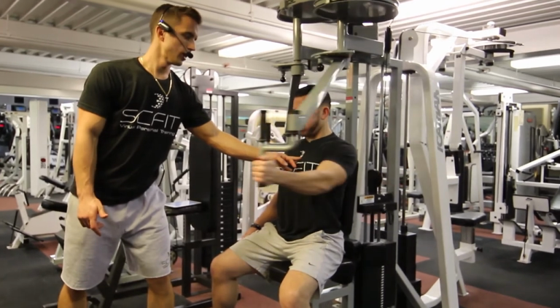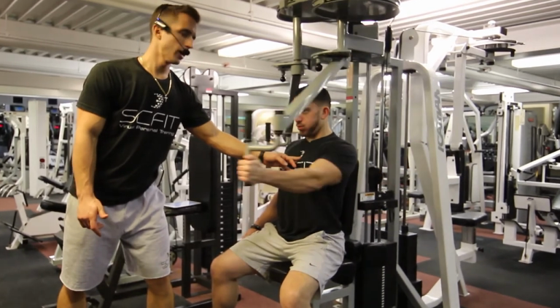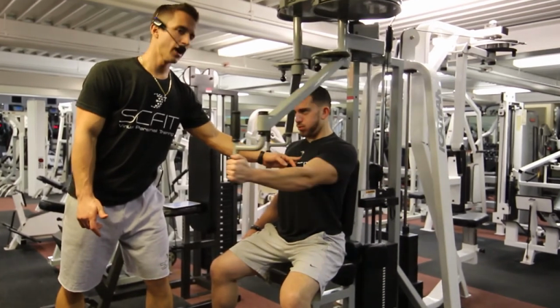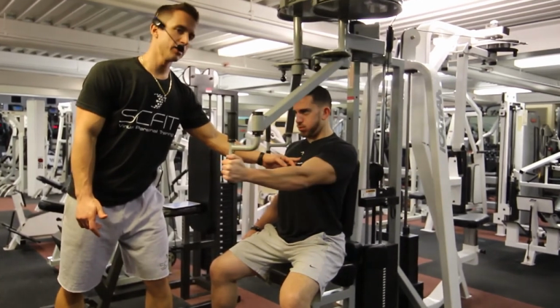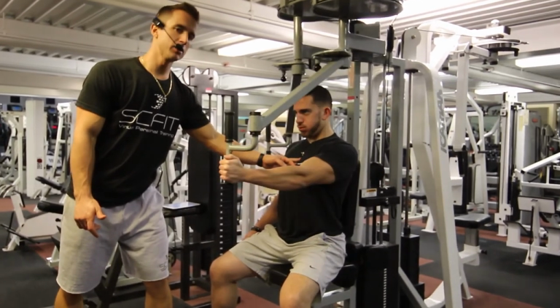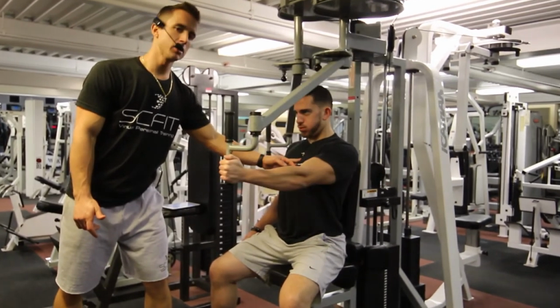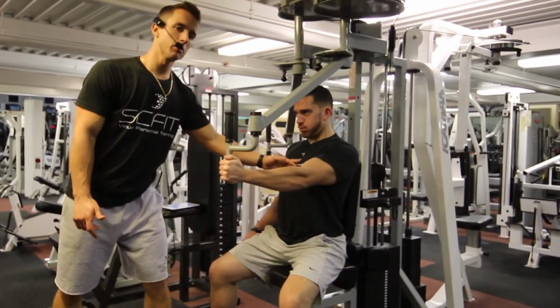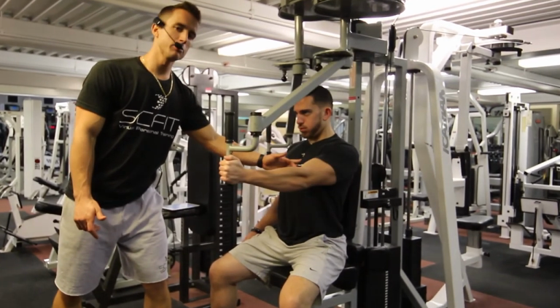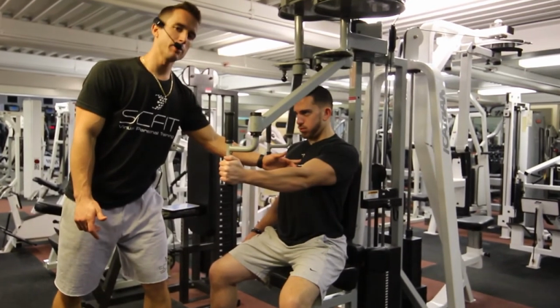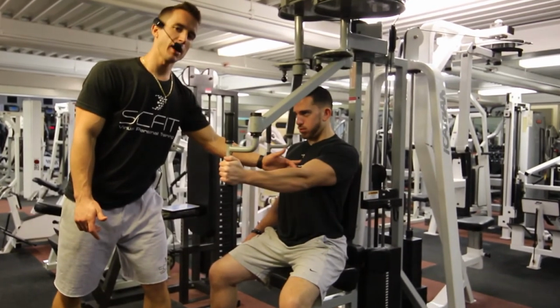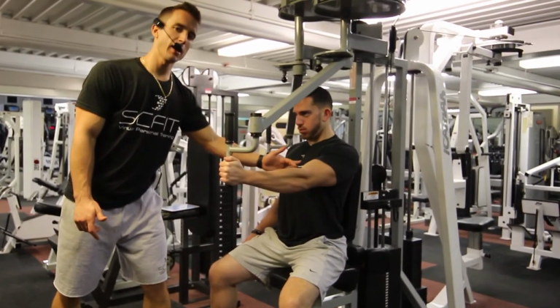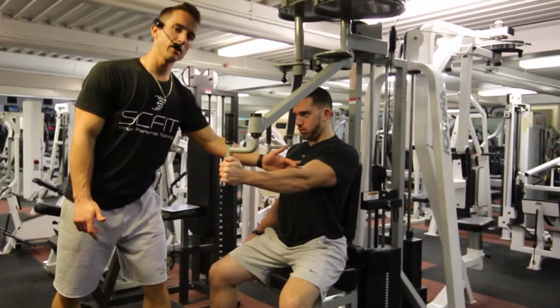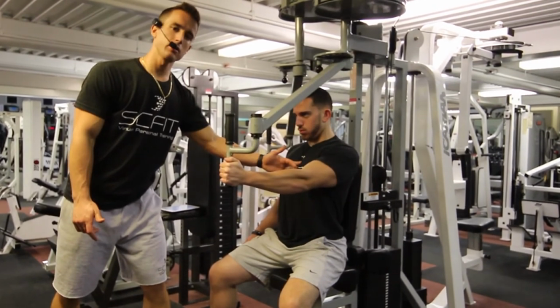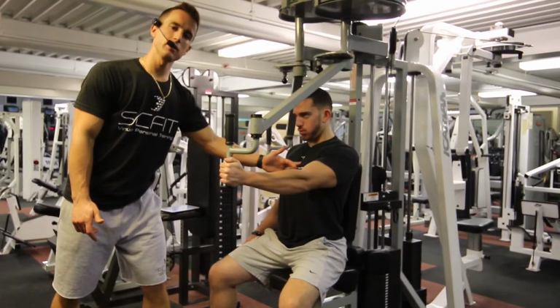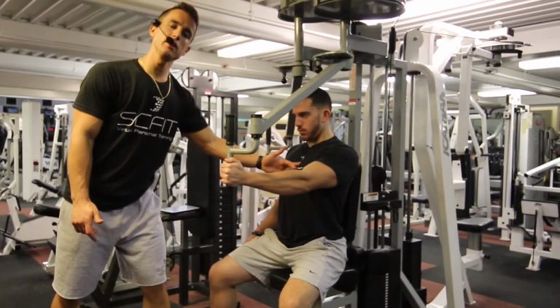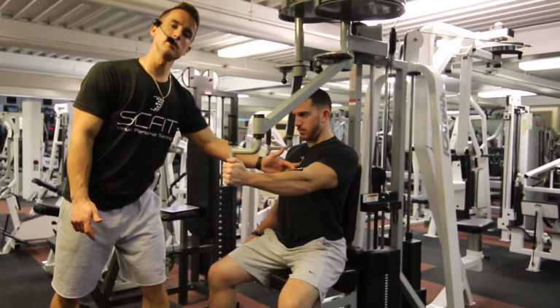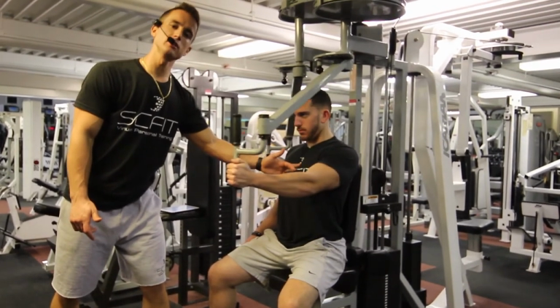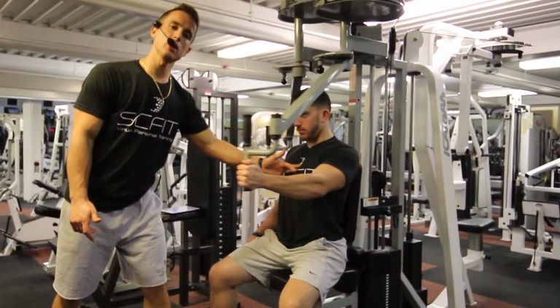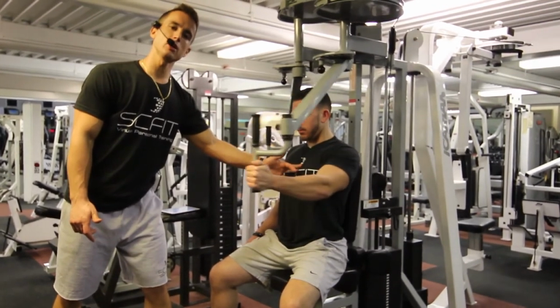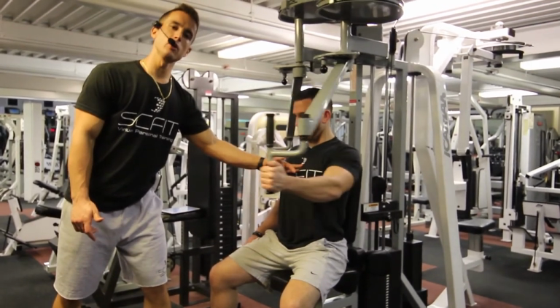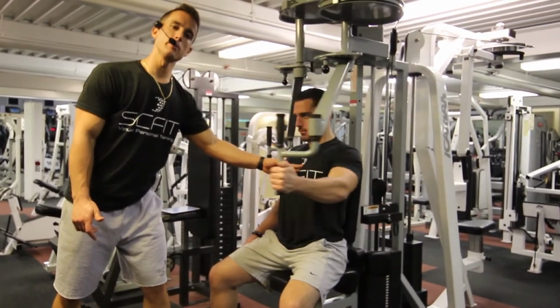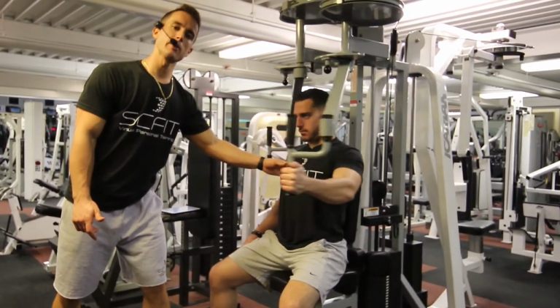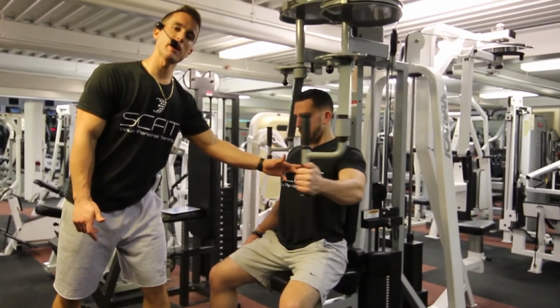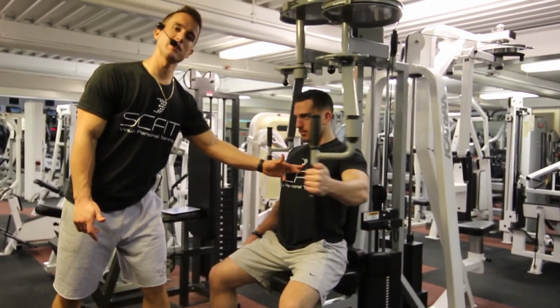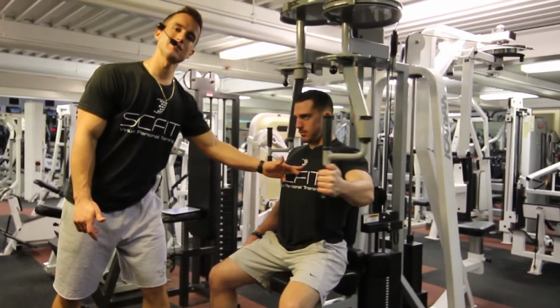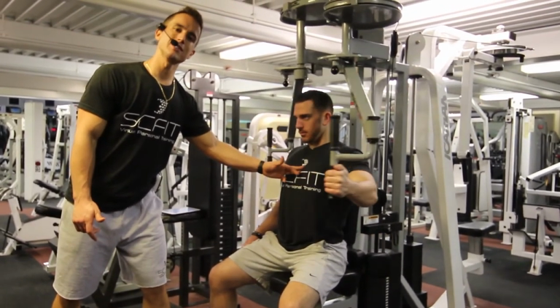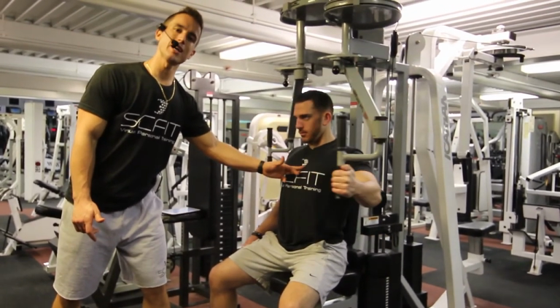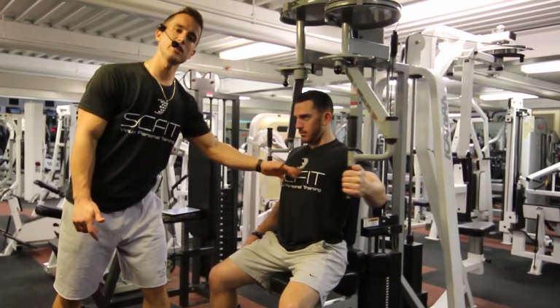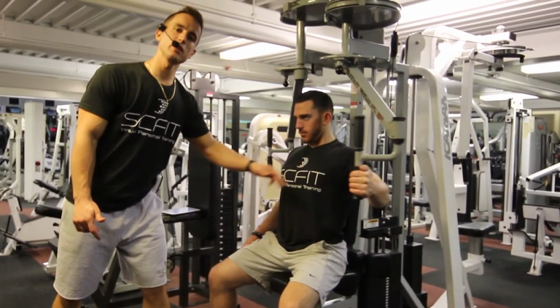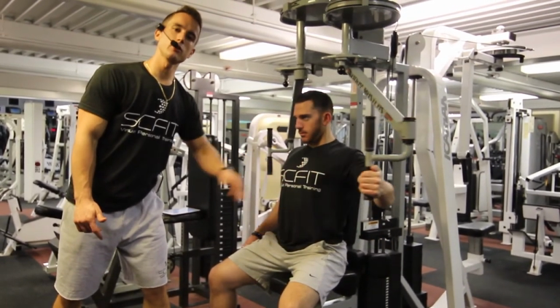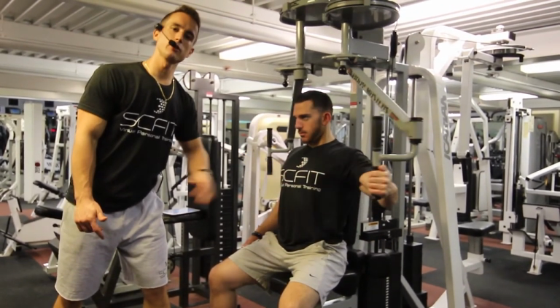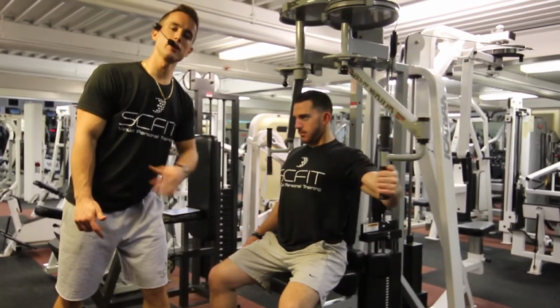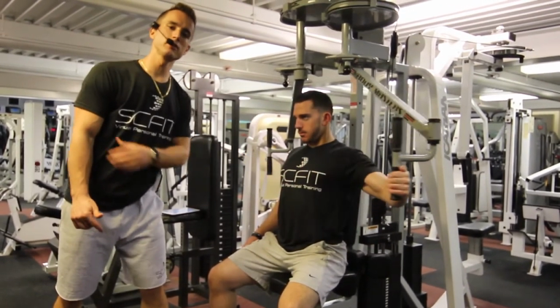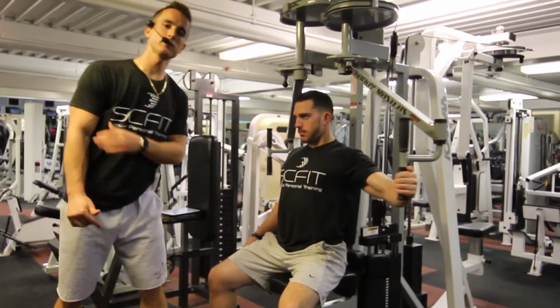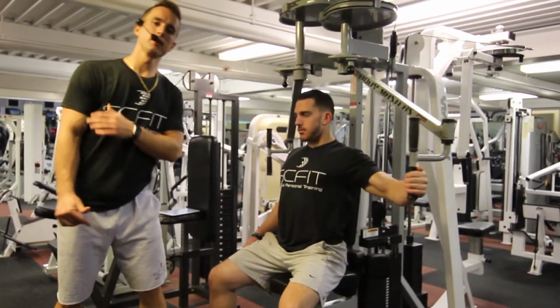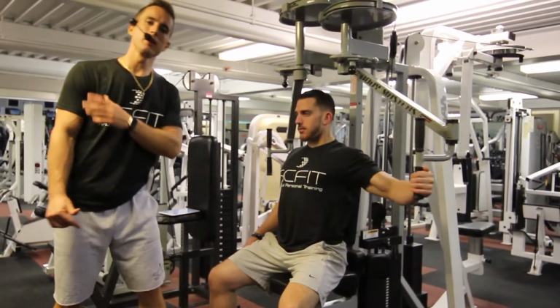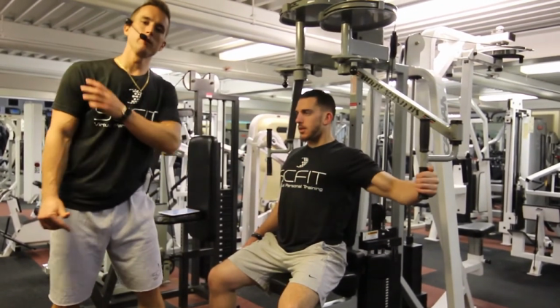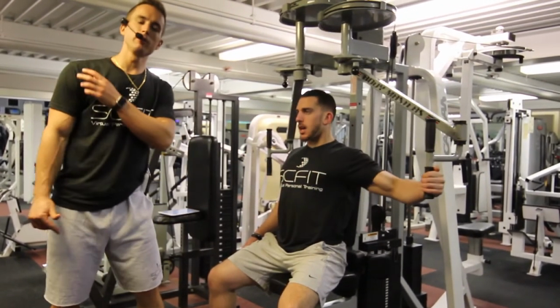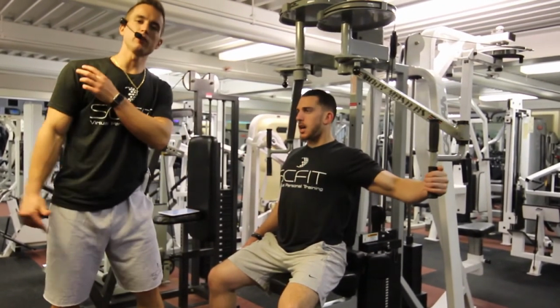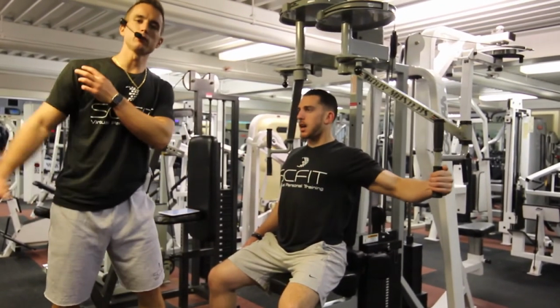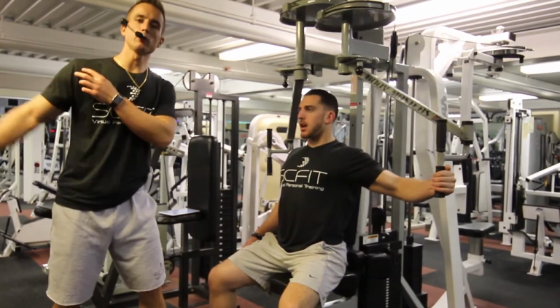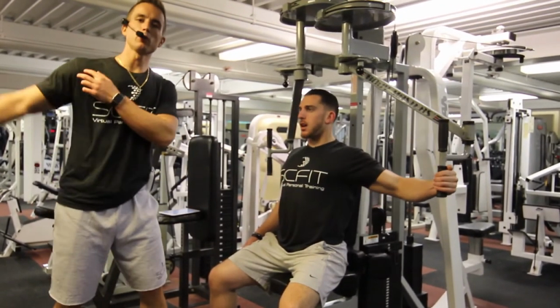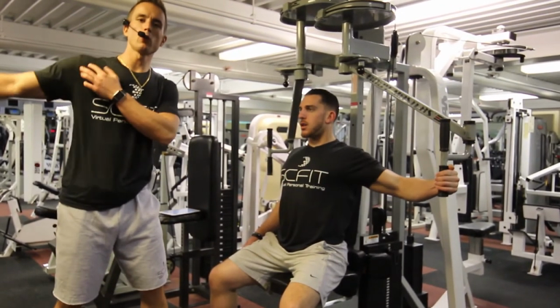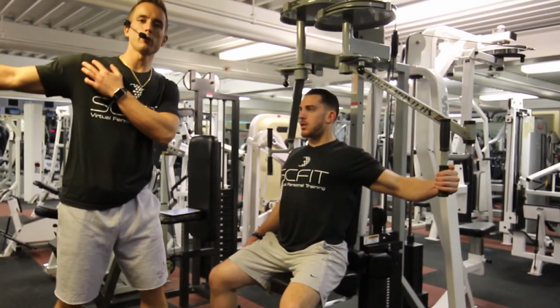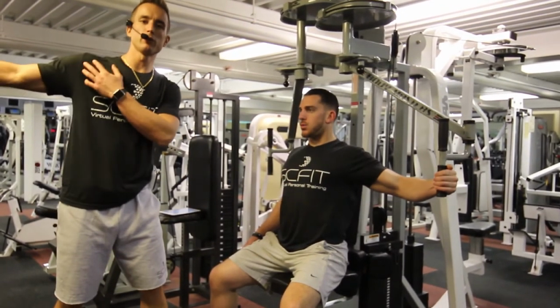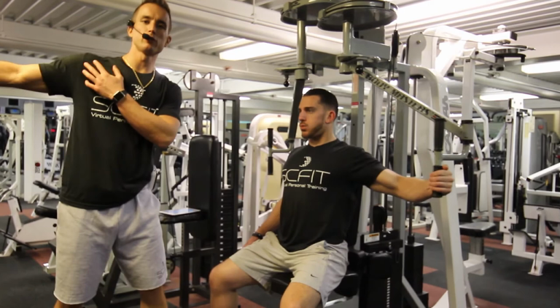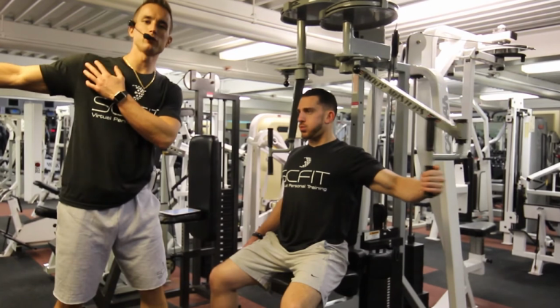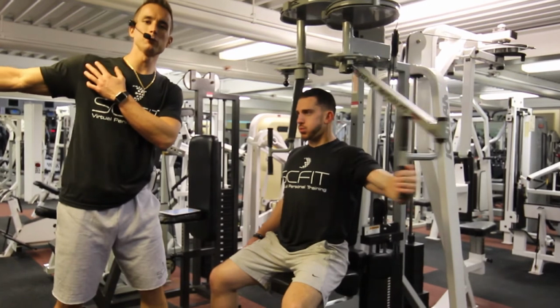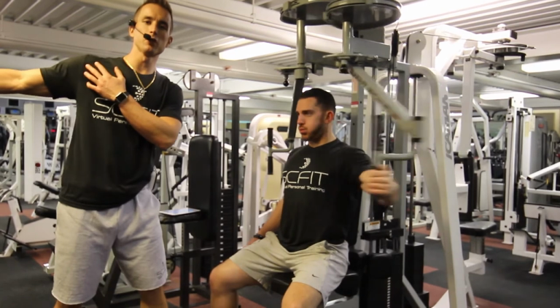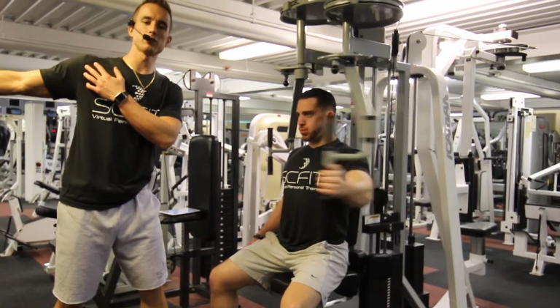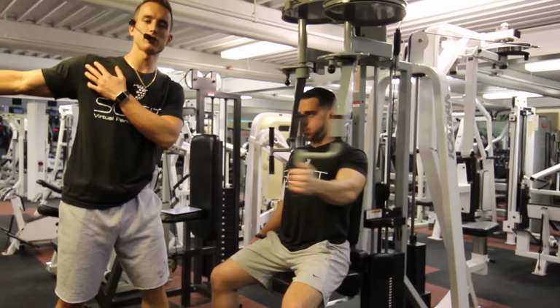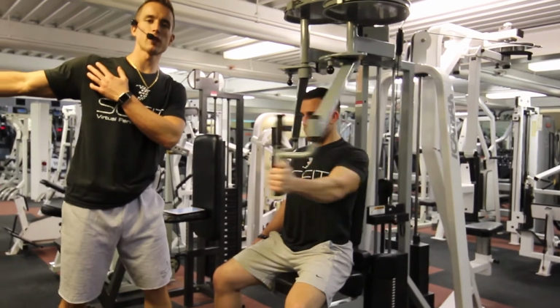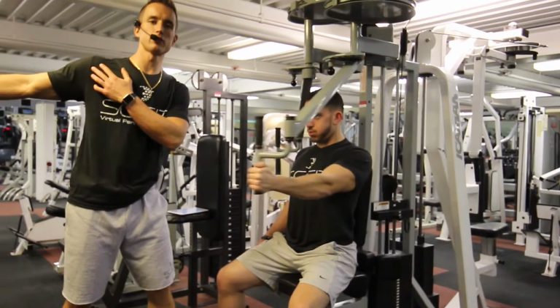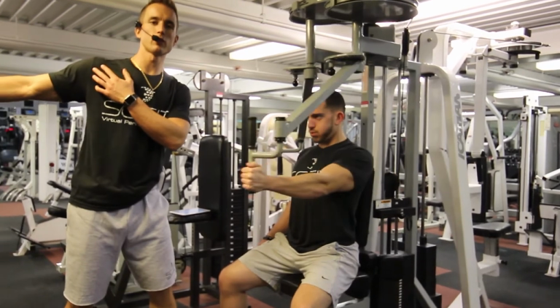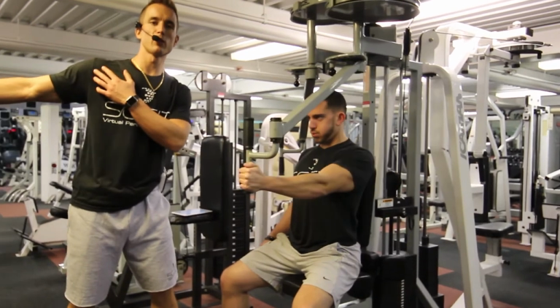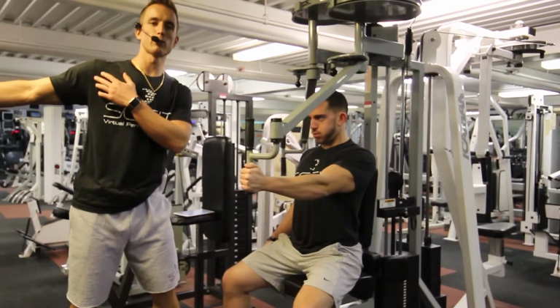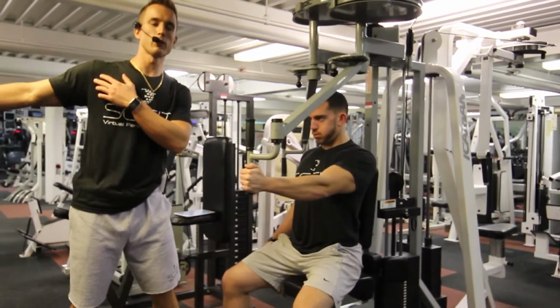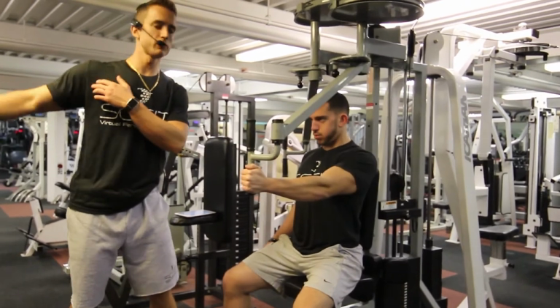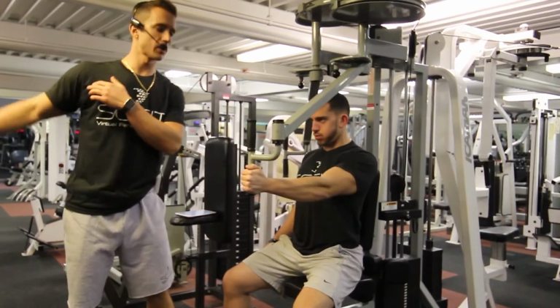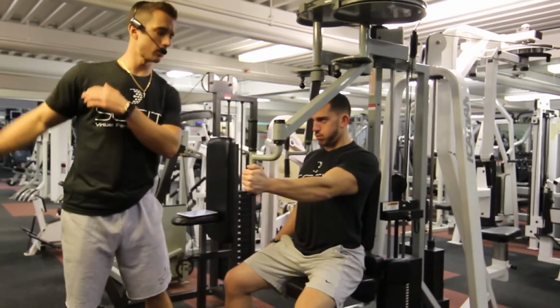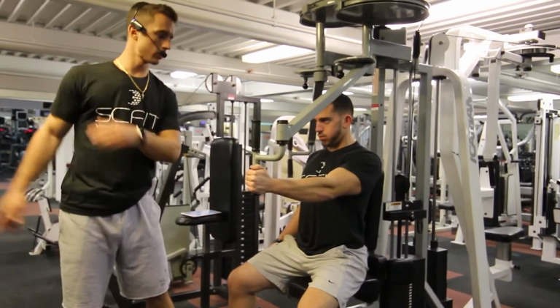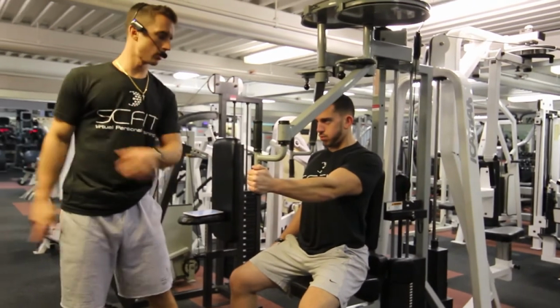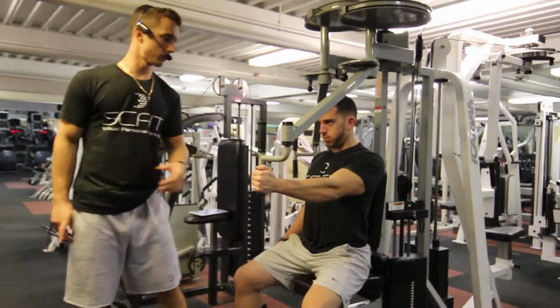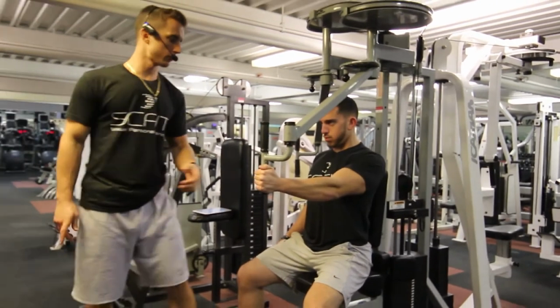As you come back, do not go past 90 degrees, because we don't want to put too much tension on the rotator cuff.